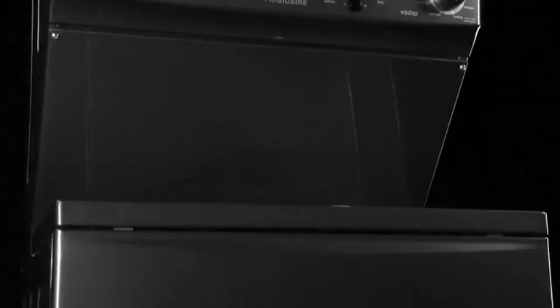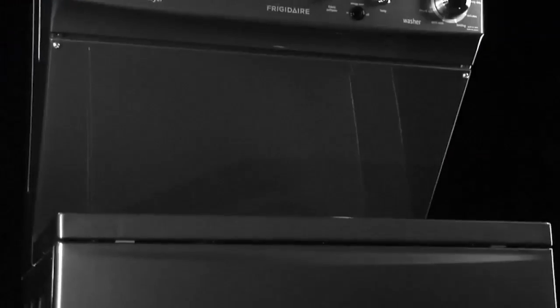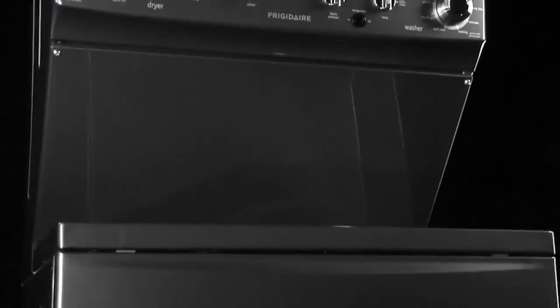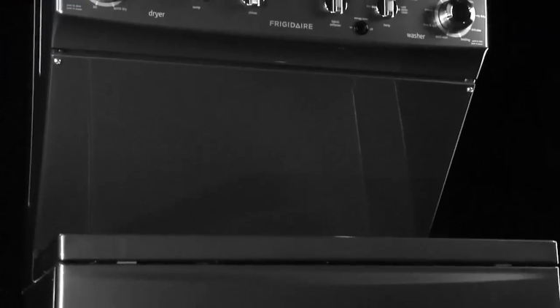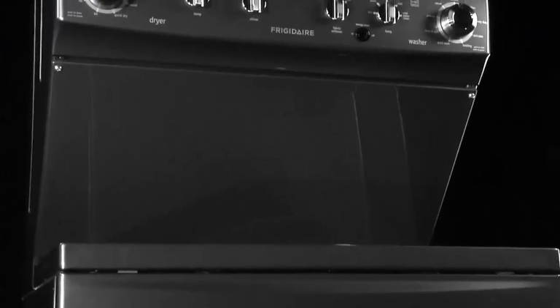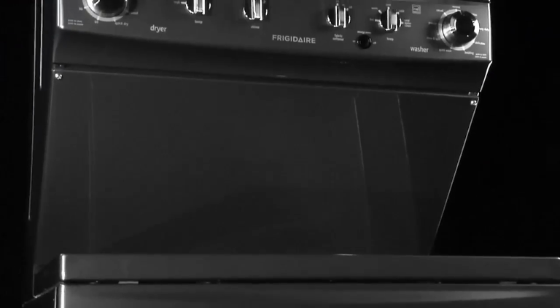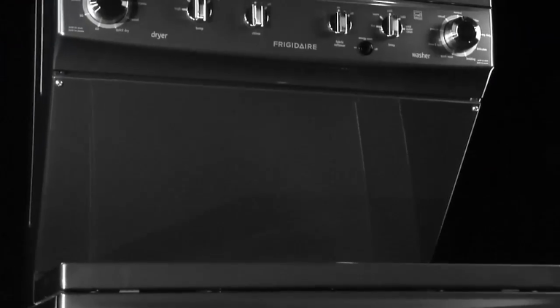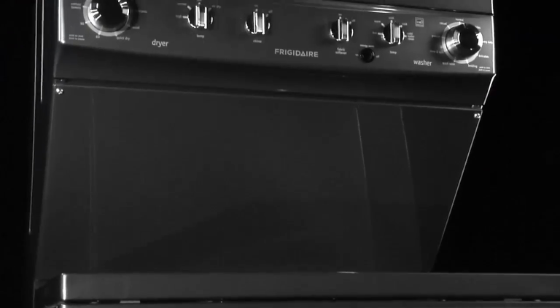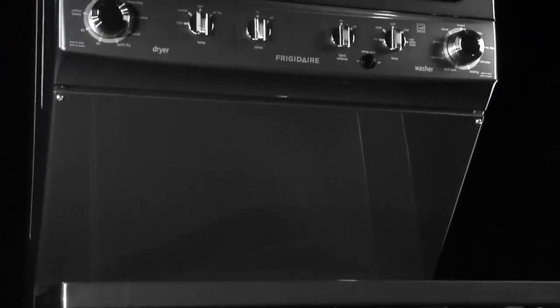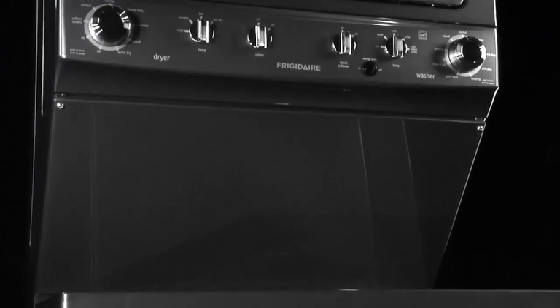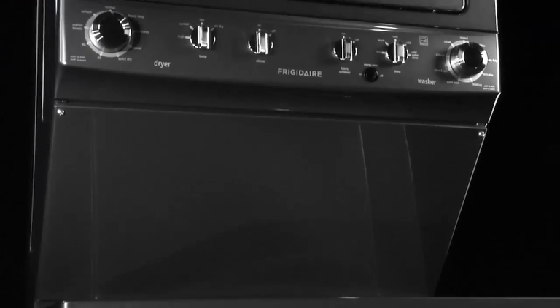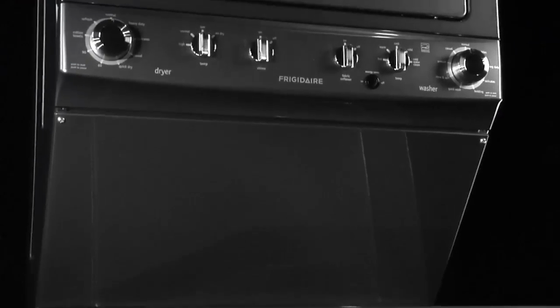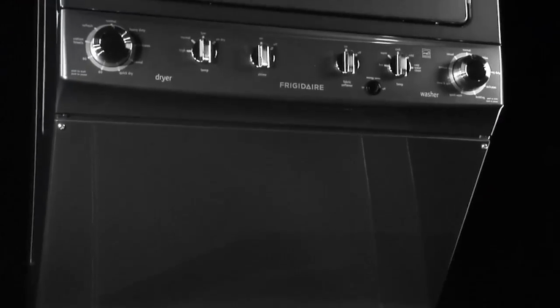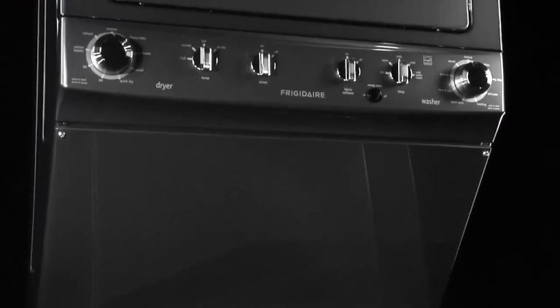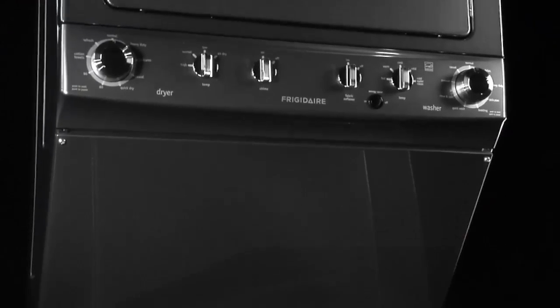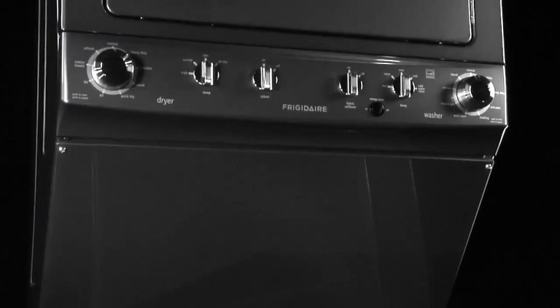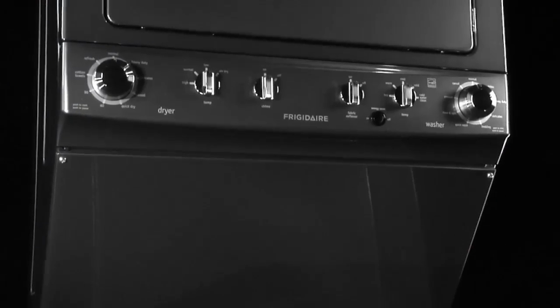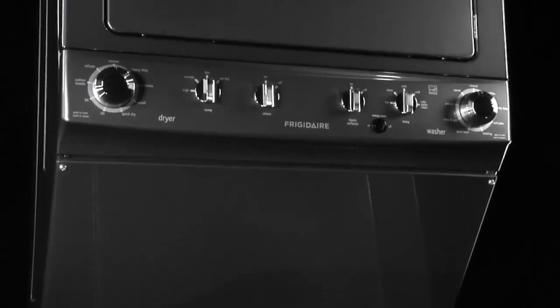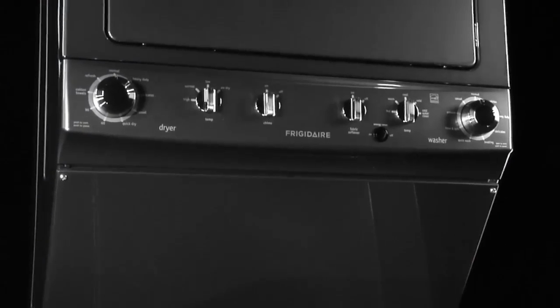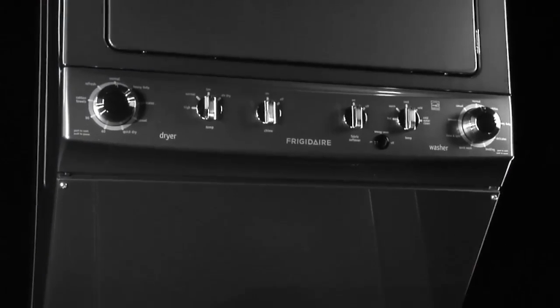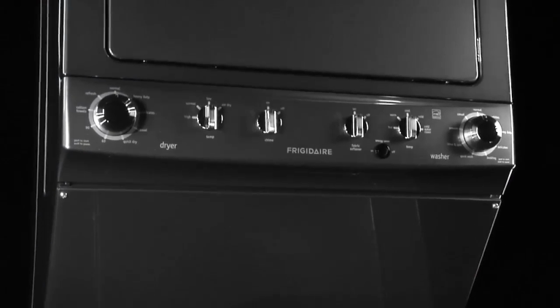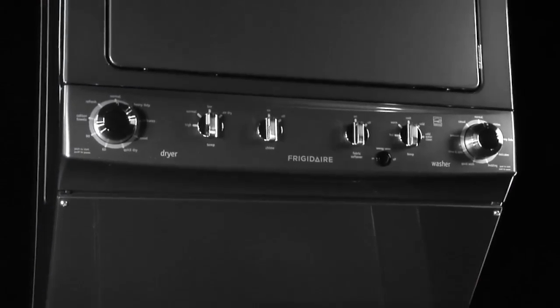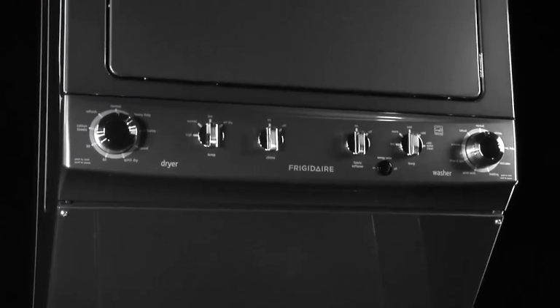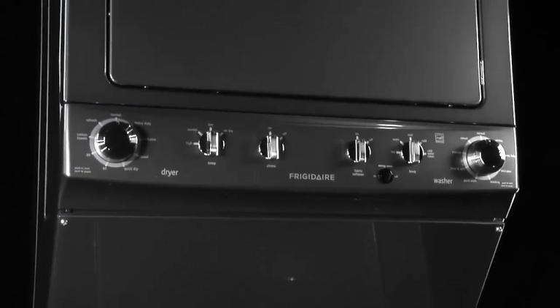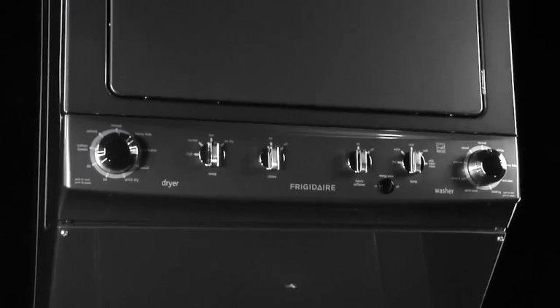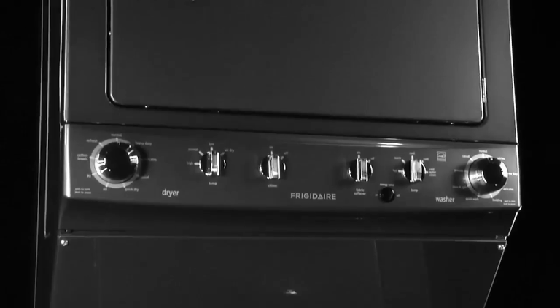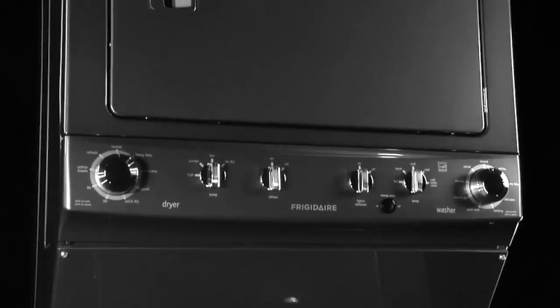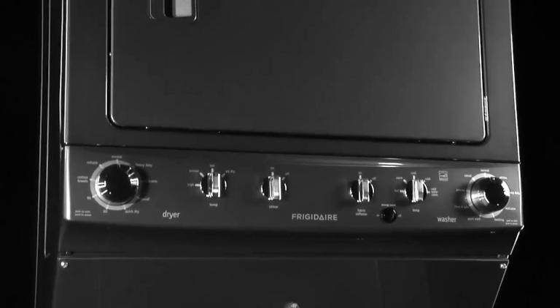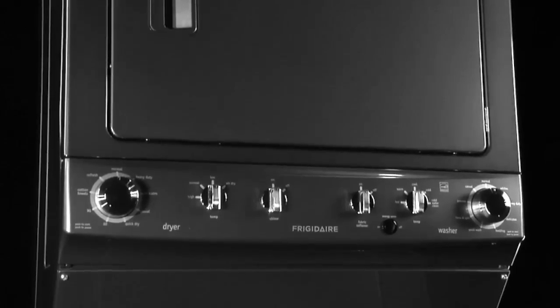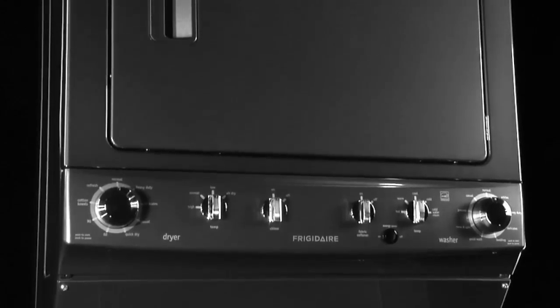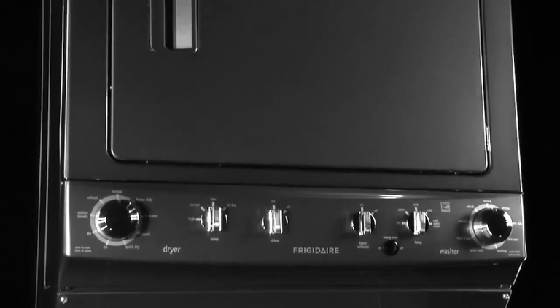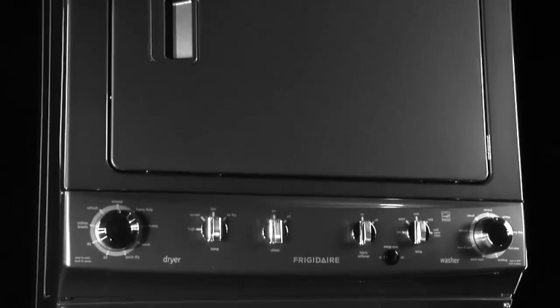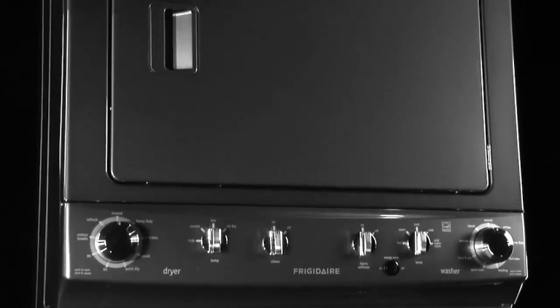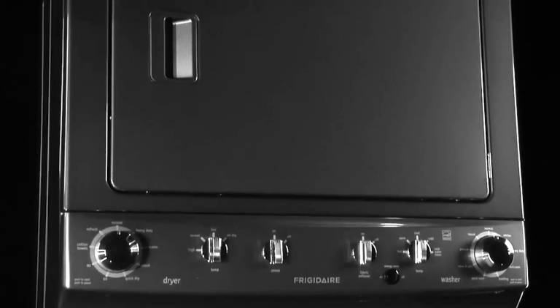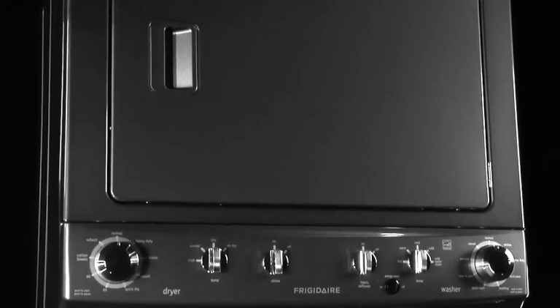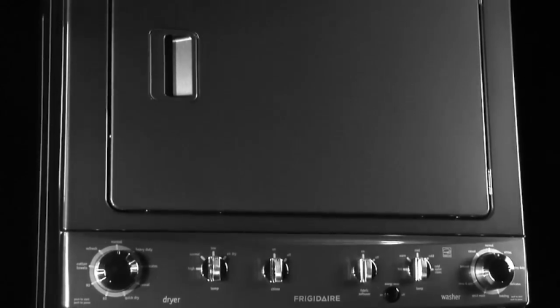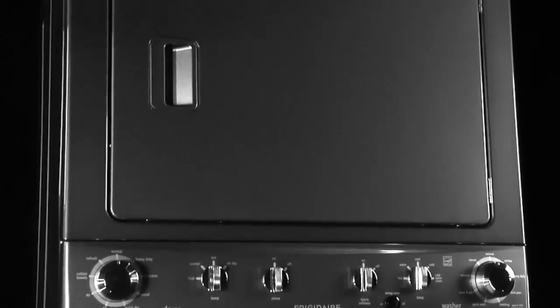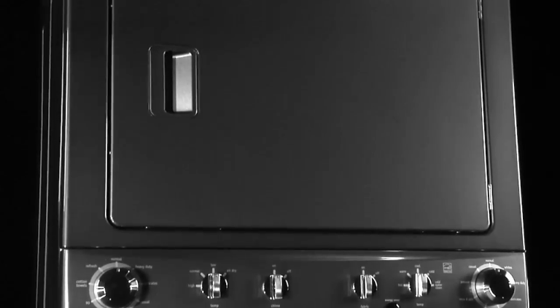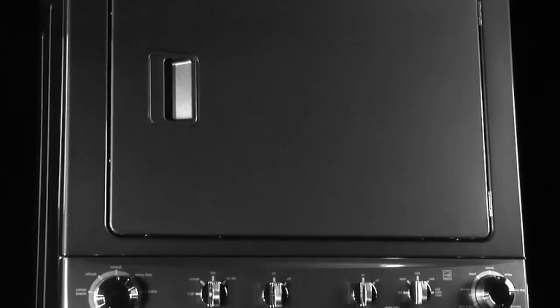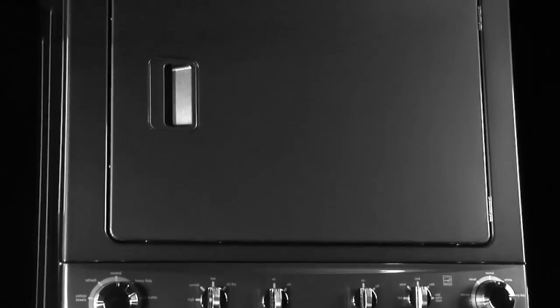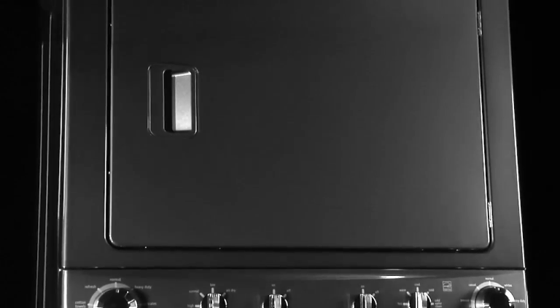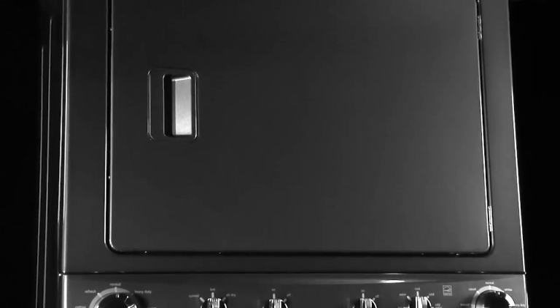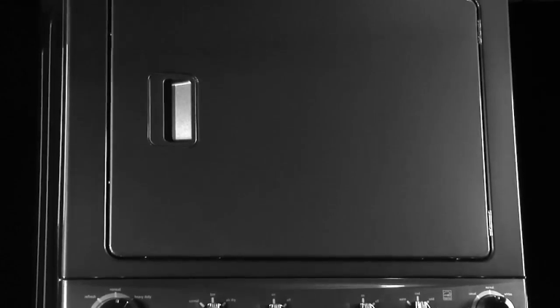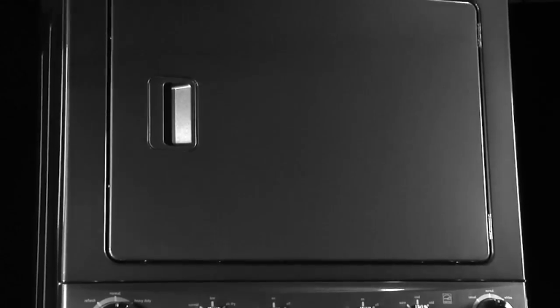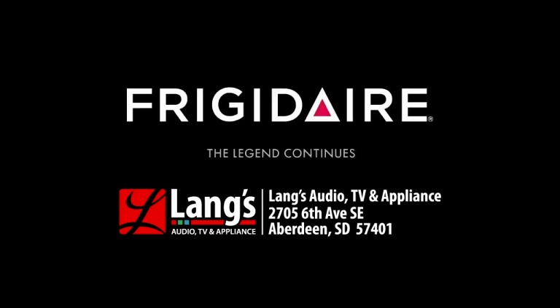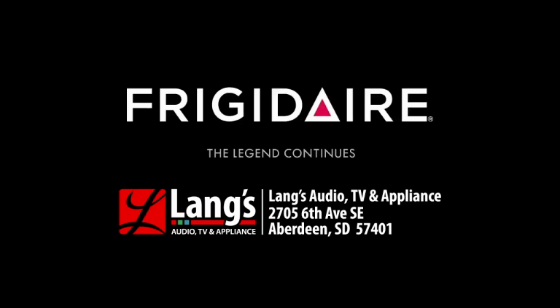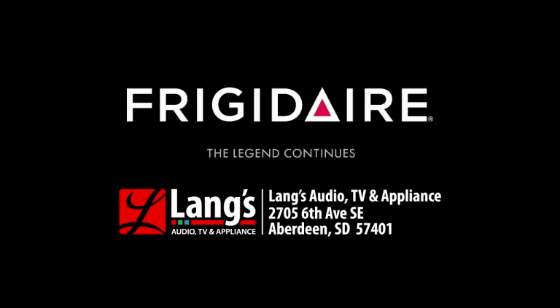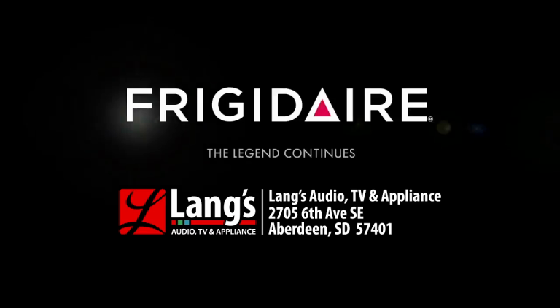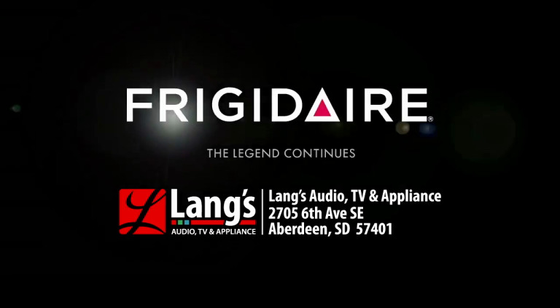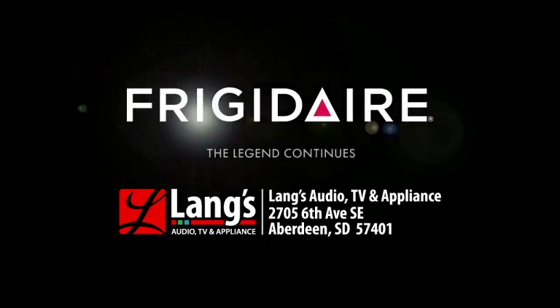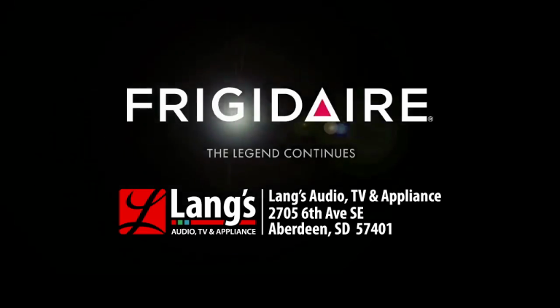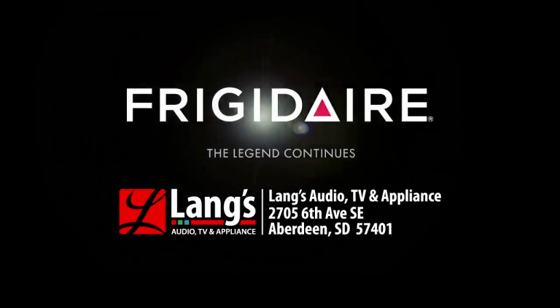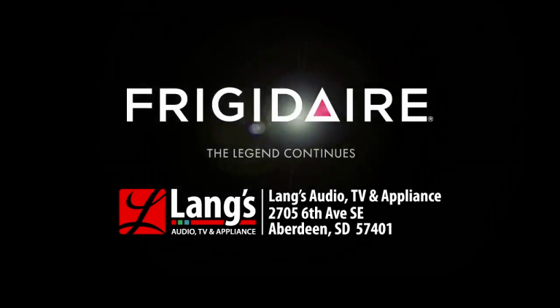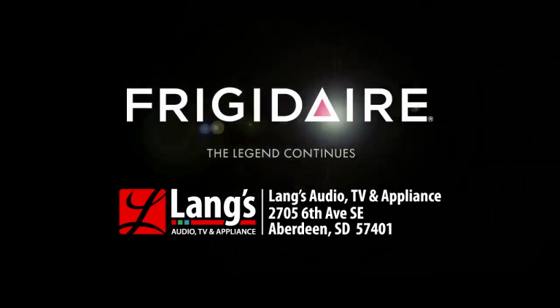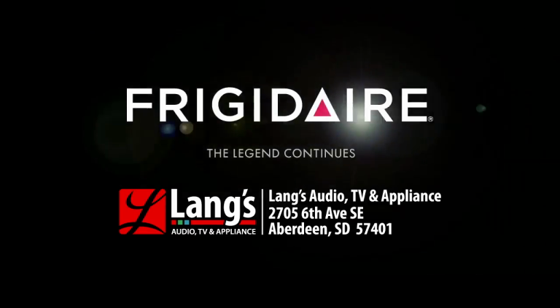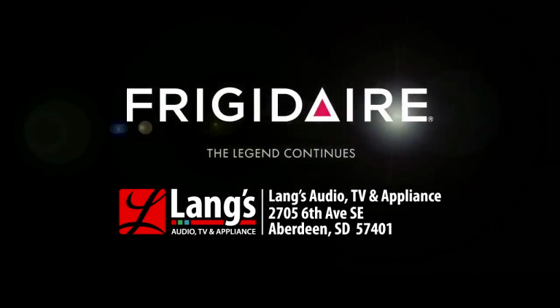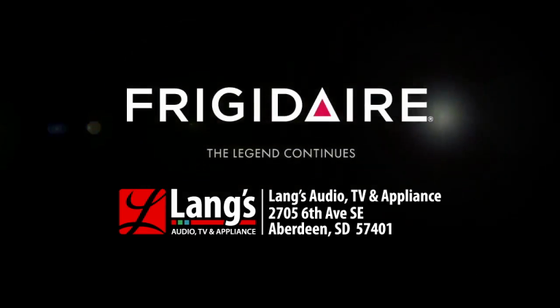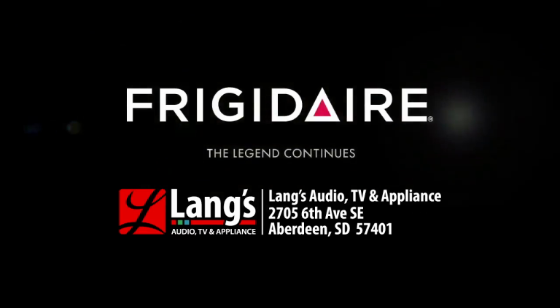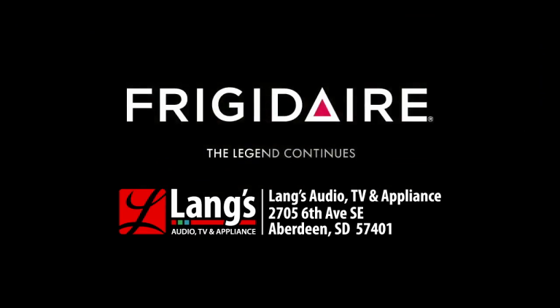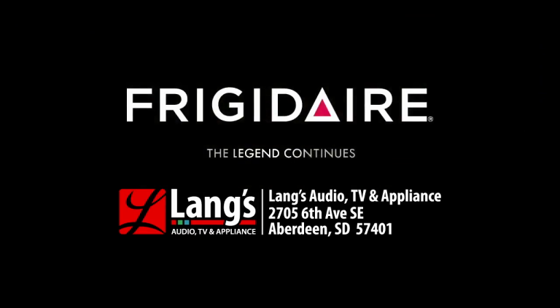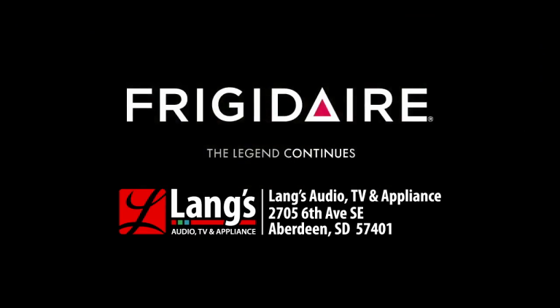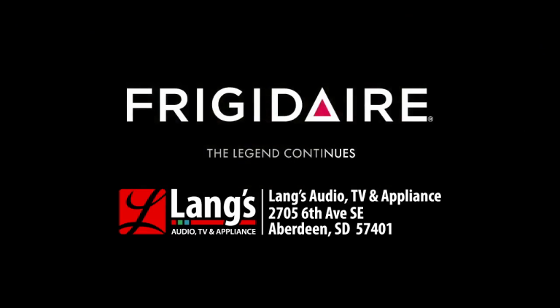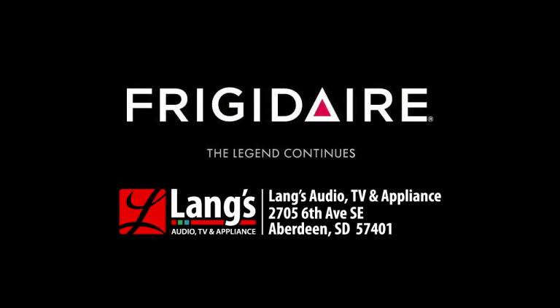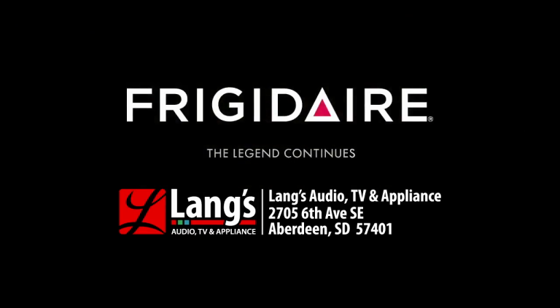The 3.8 cubic foot super capacity washer fits more in every load. Frigidaire — the legend continues.